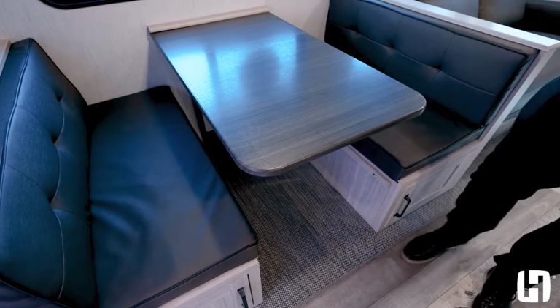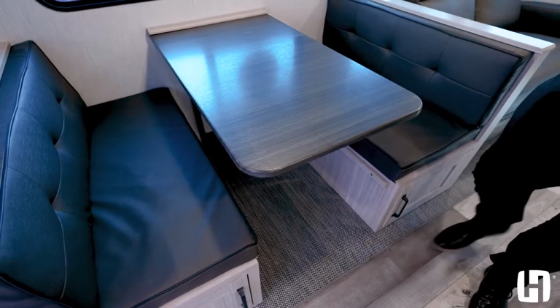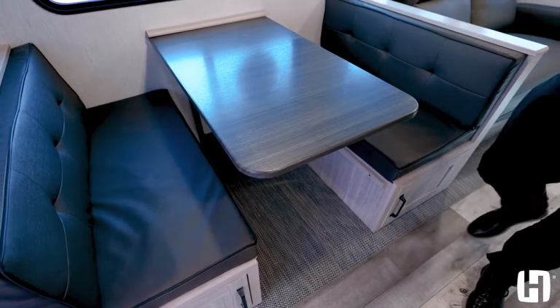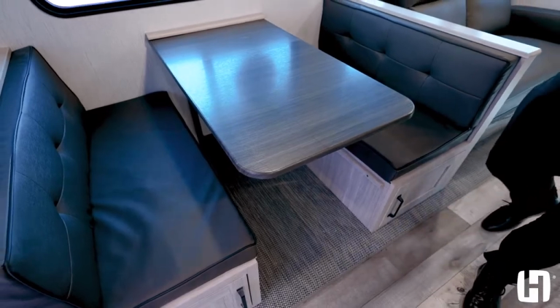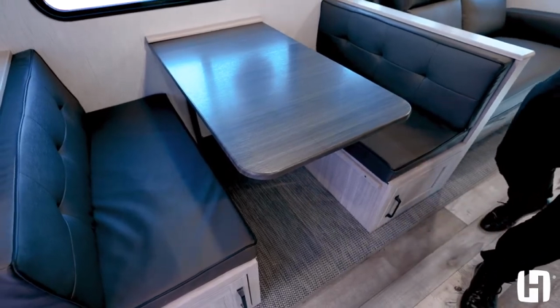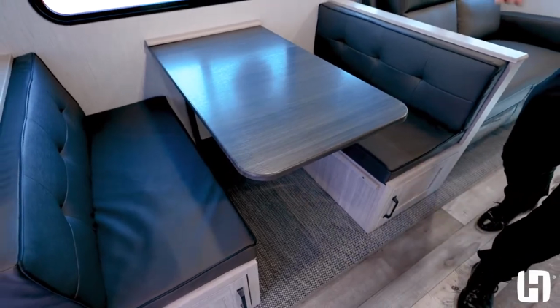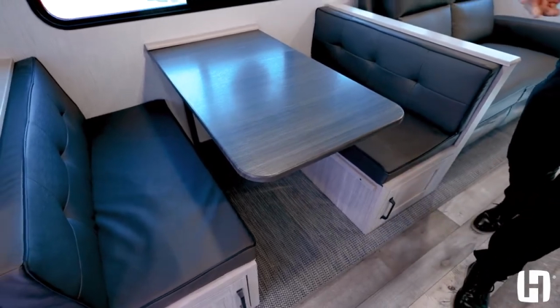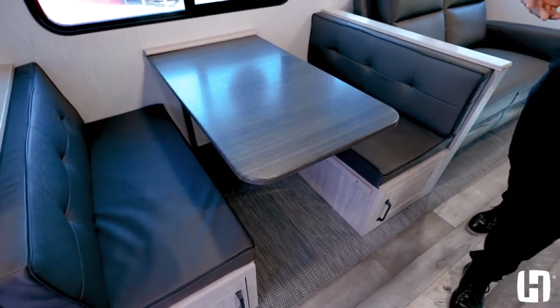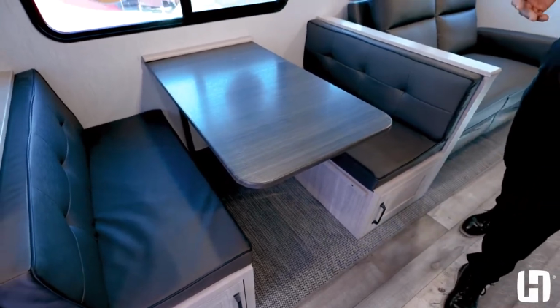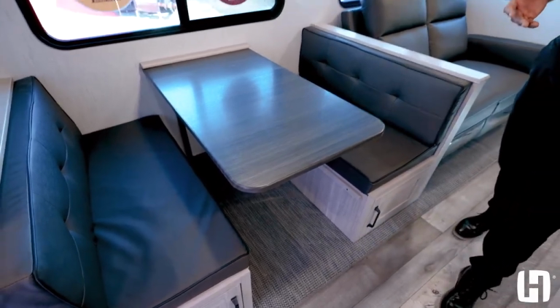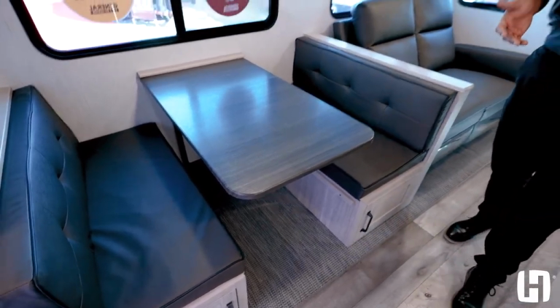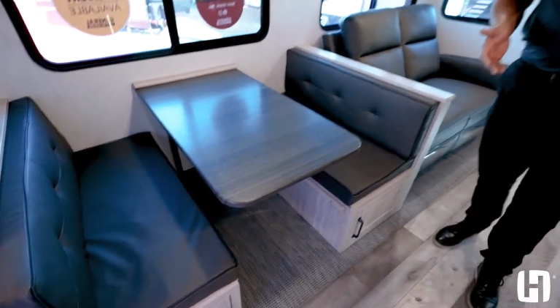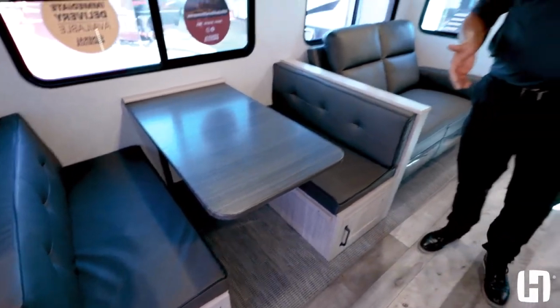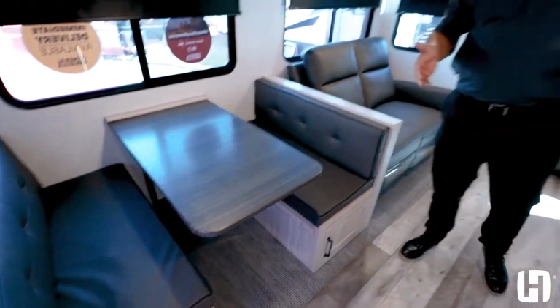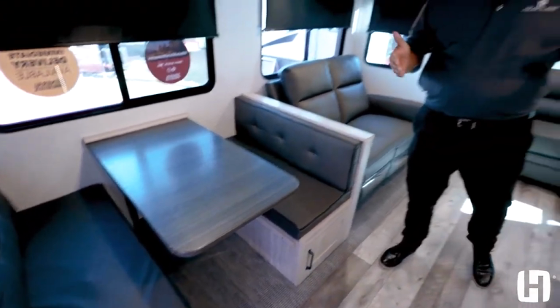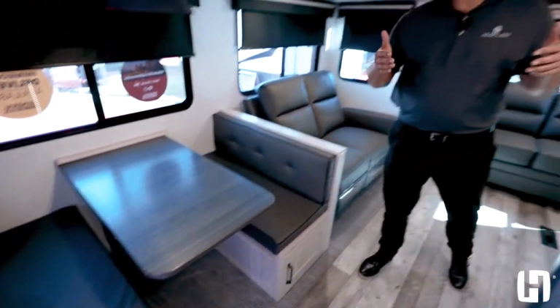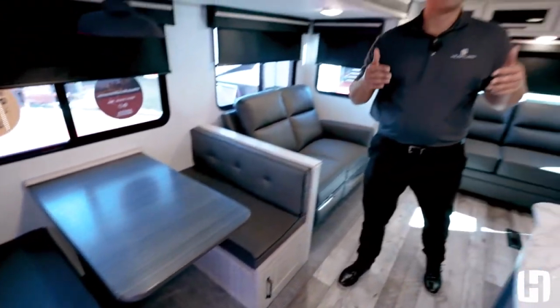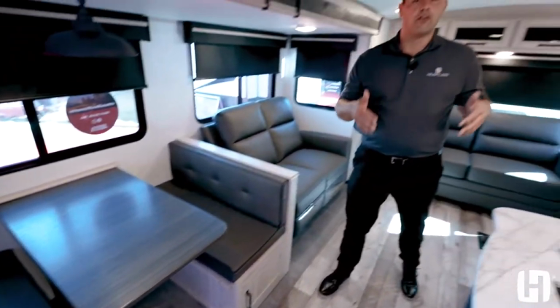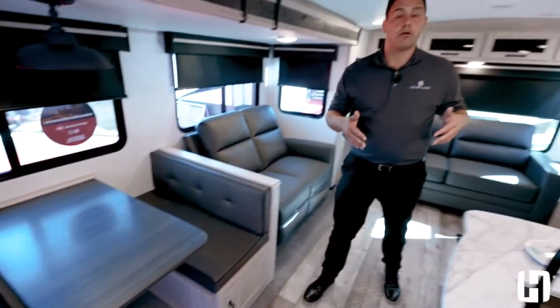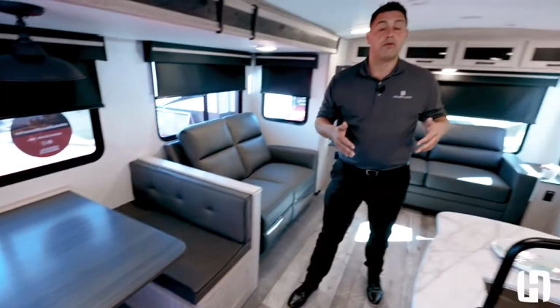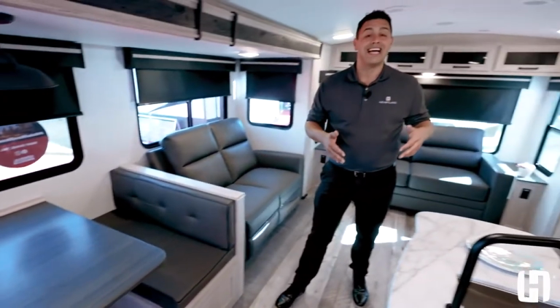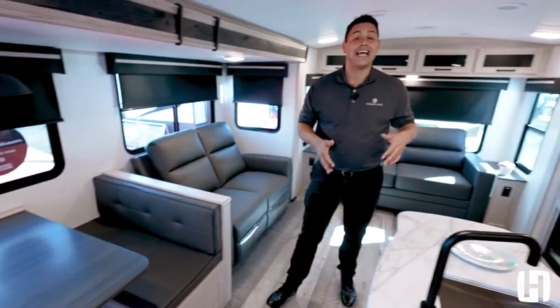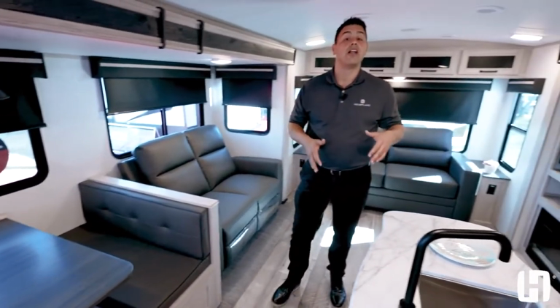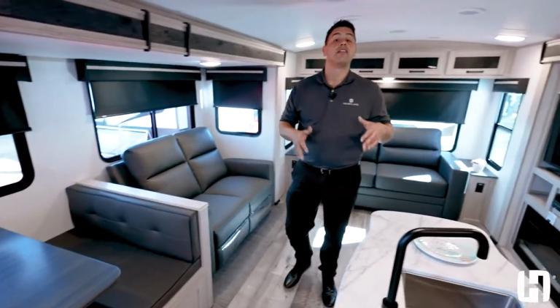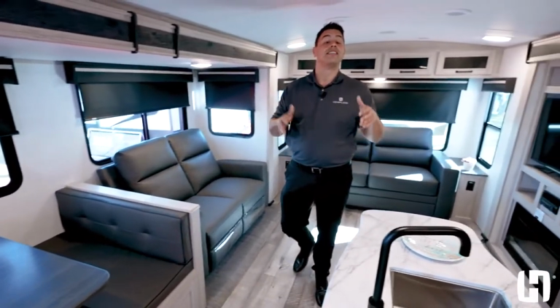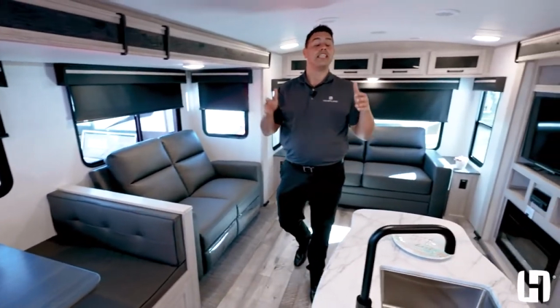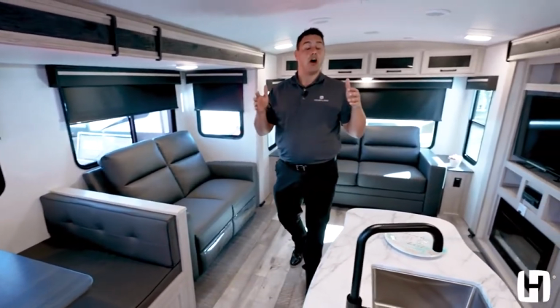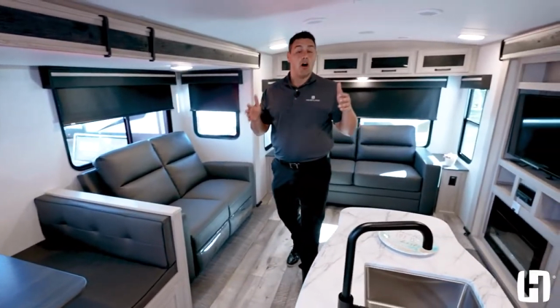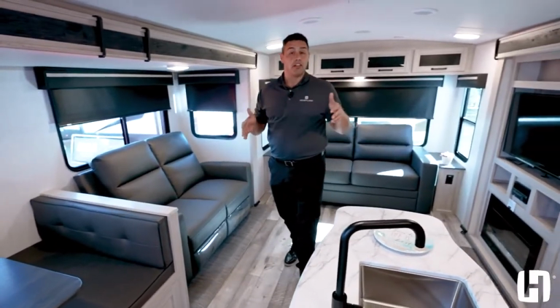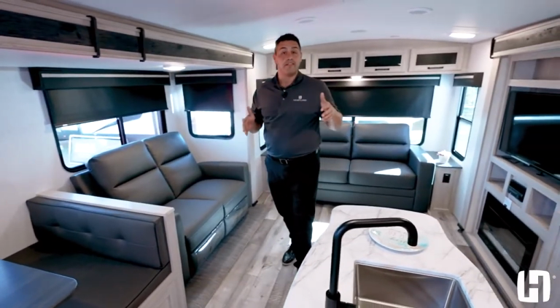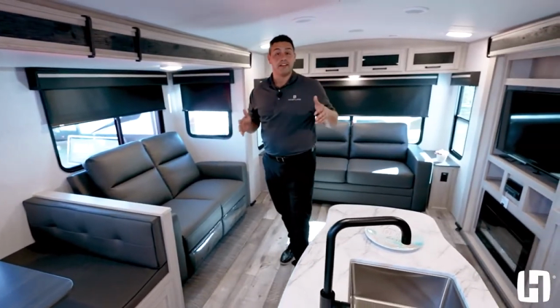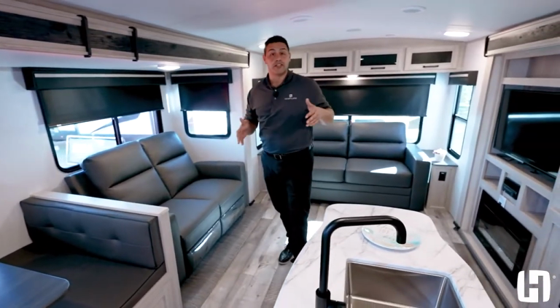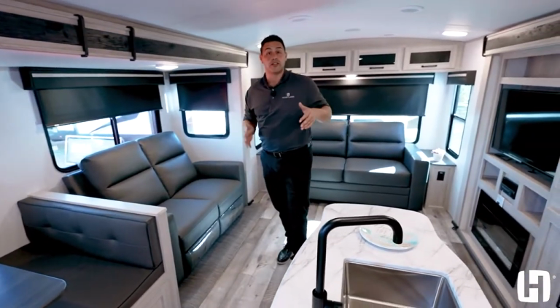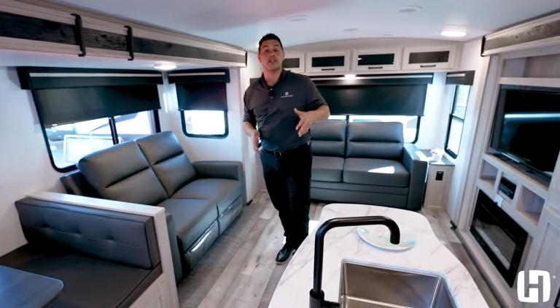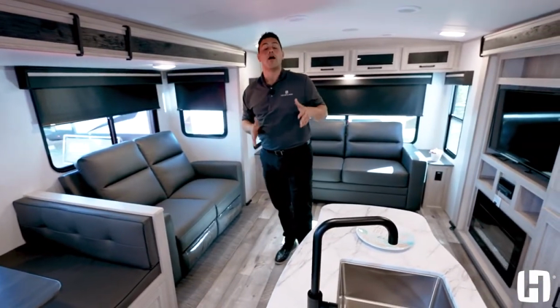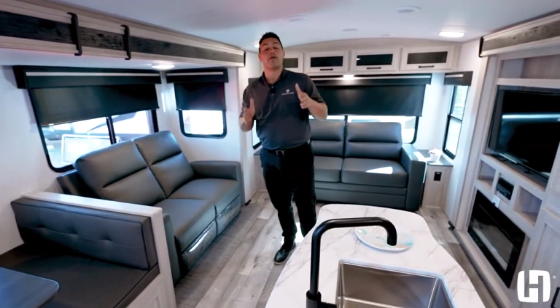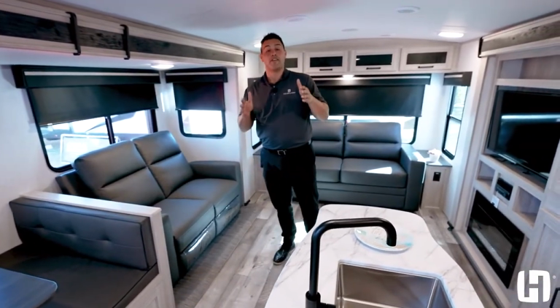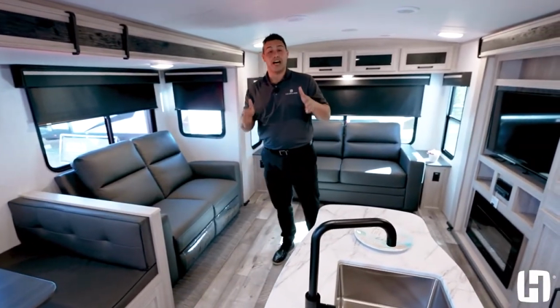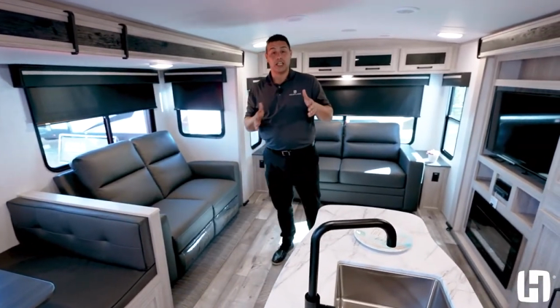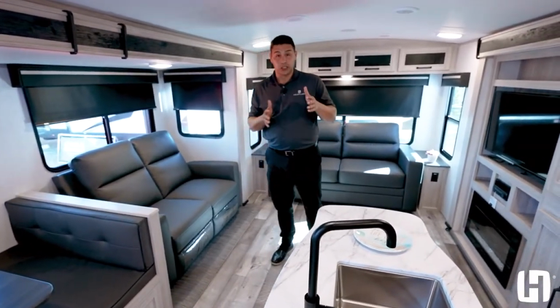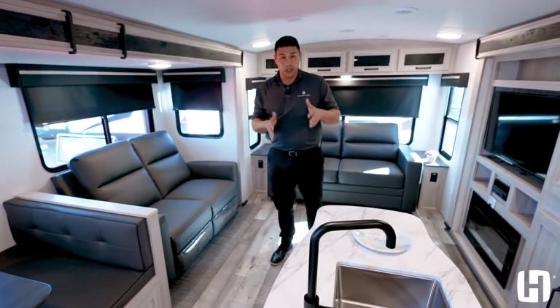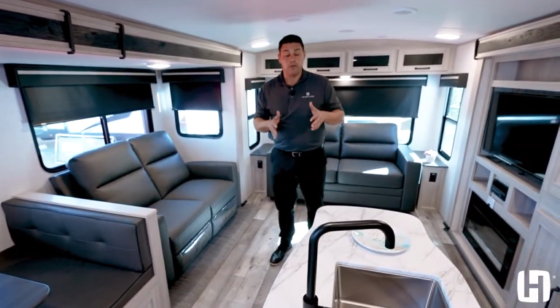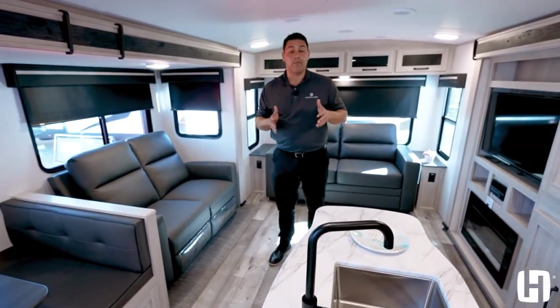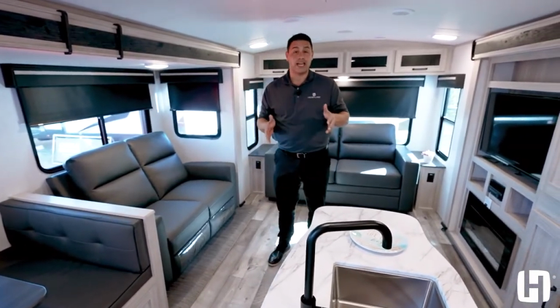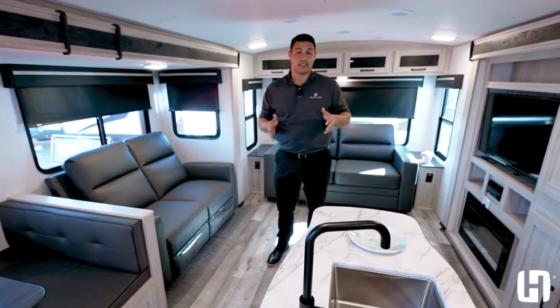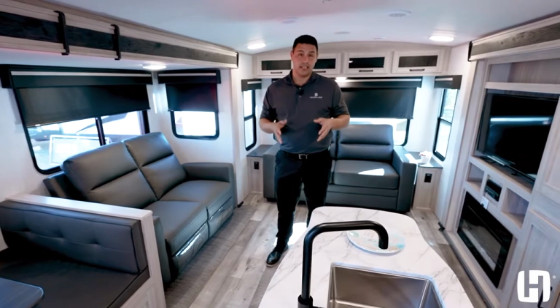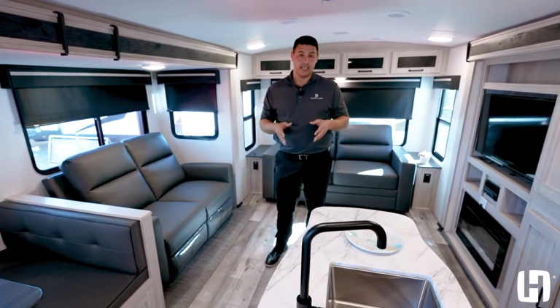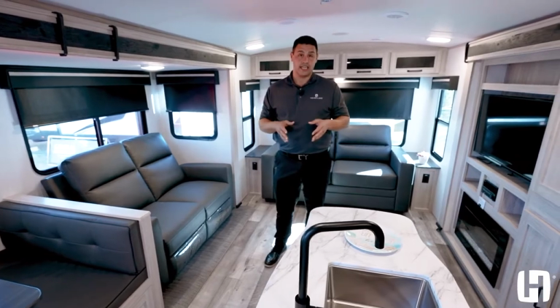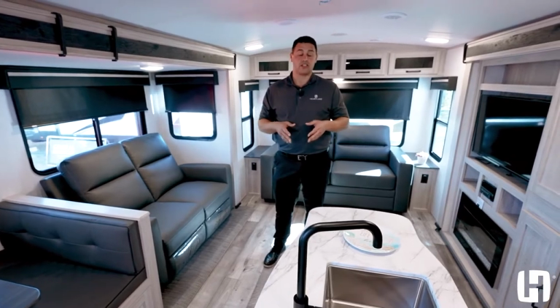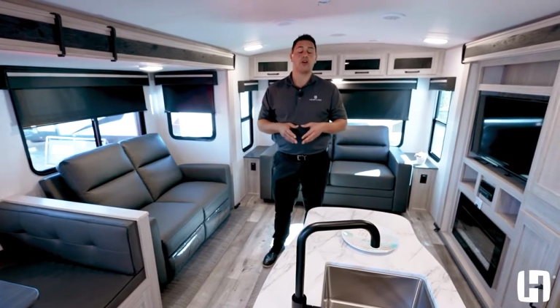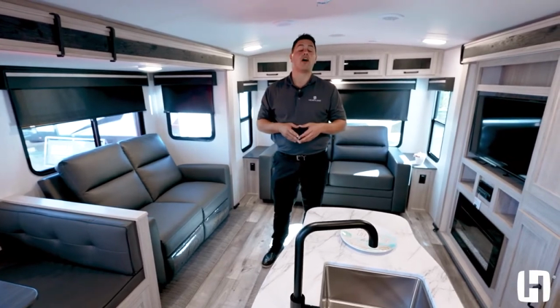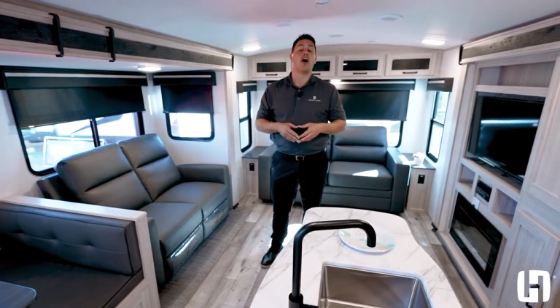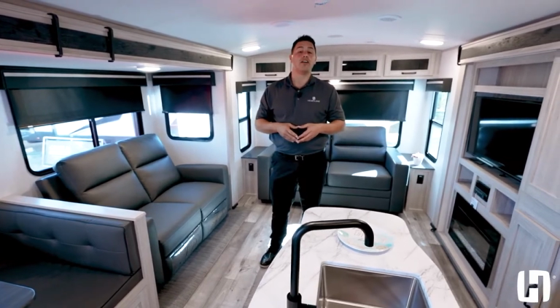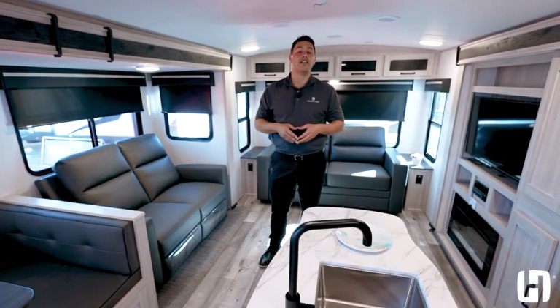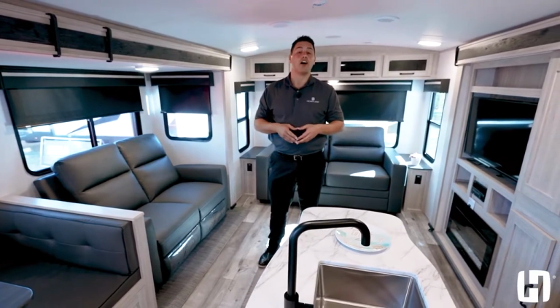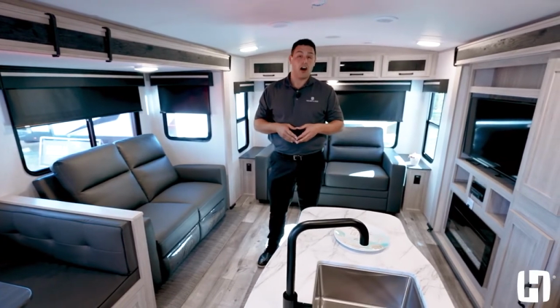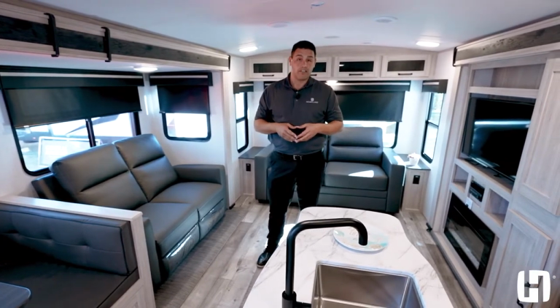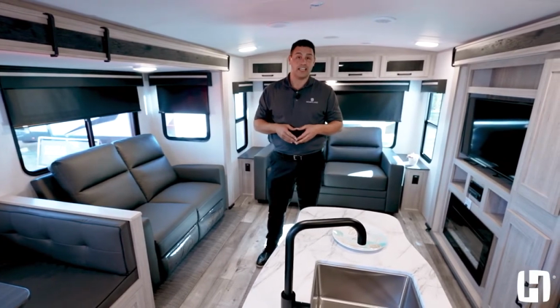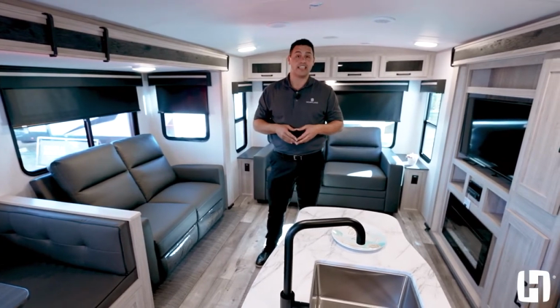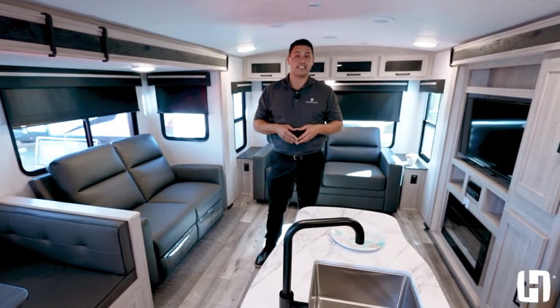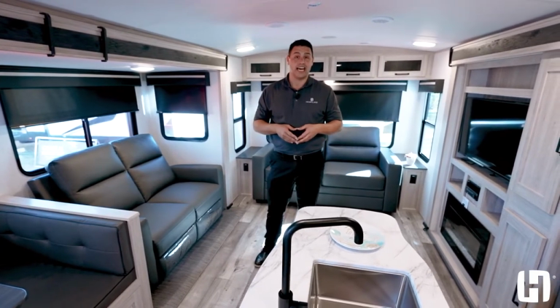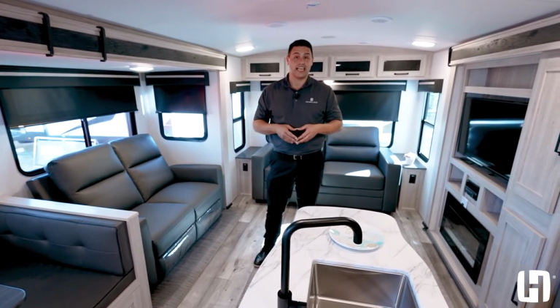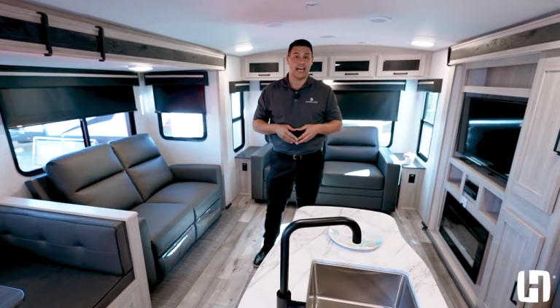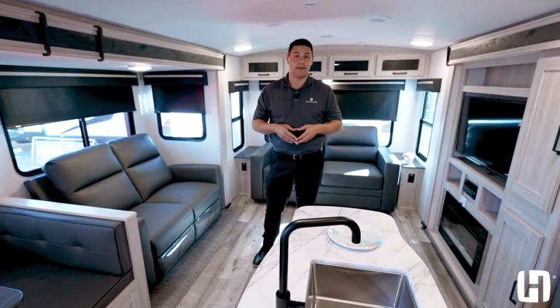For more information on this floor plan and to see all the features provided to you by Sundance, go to heartlandrbs.com.